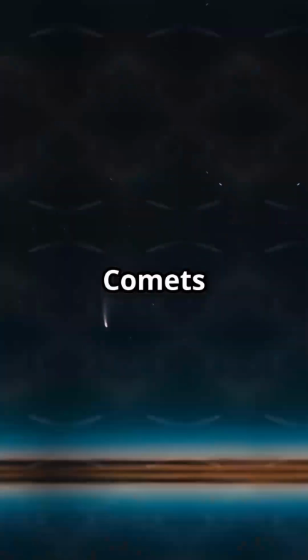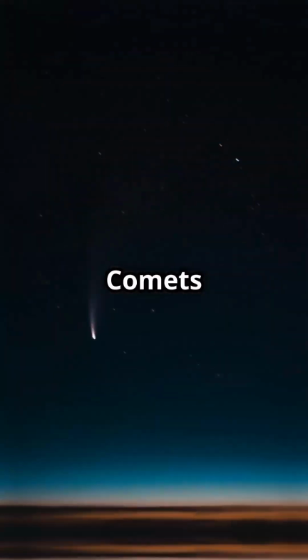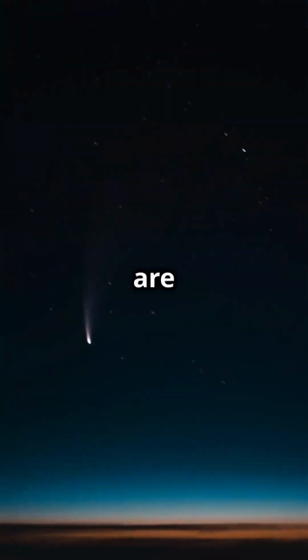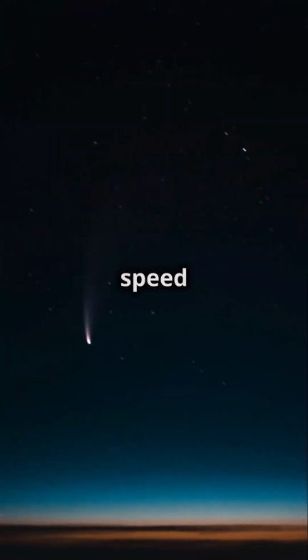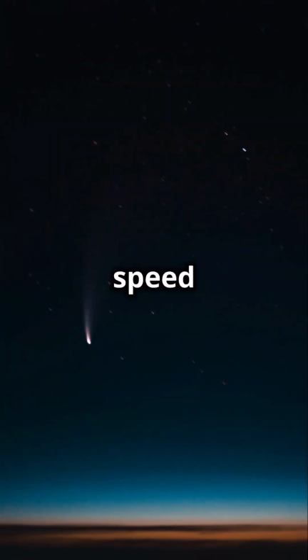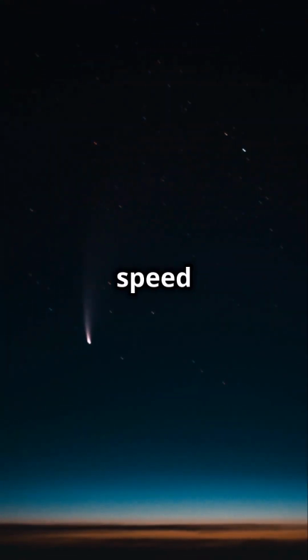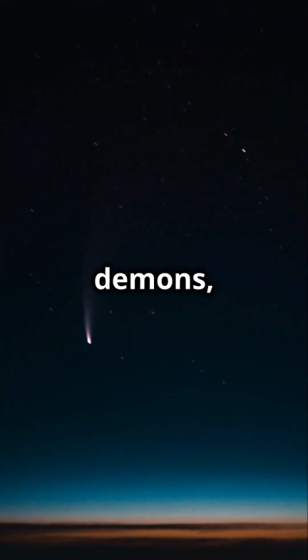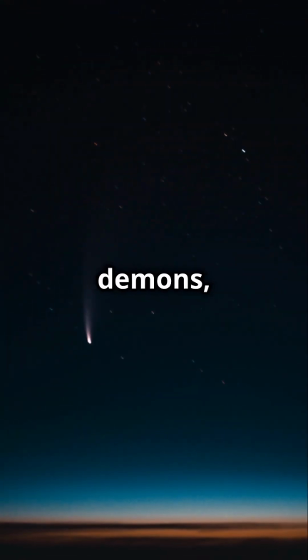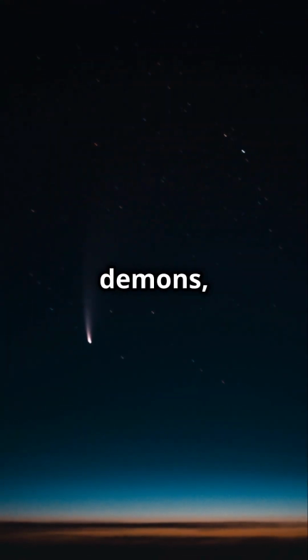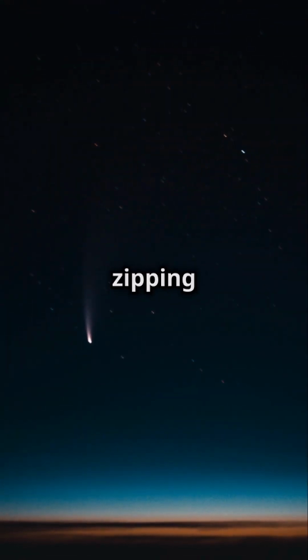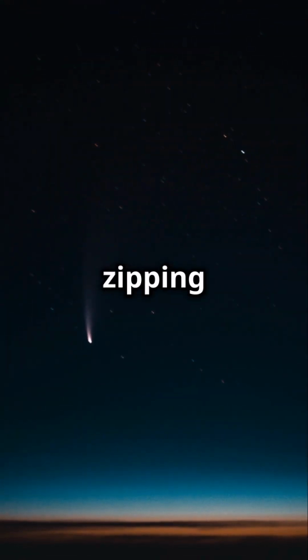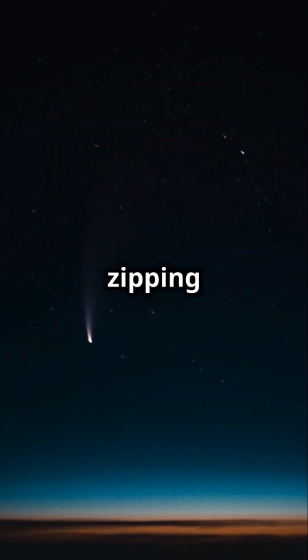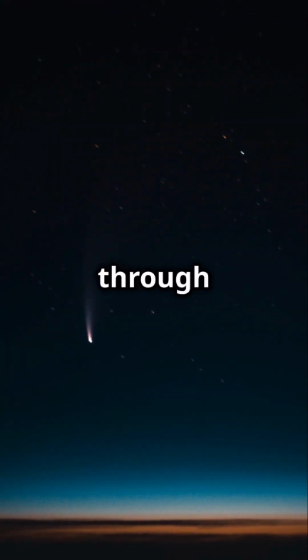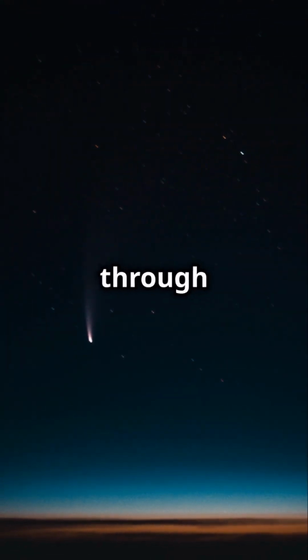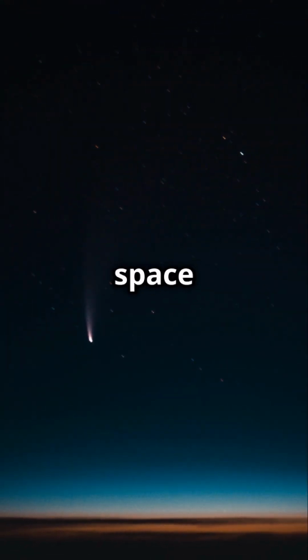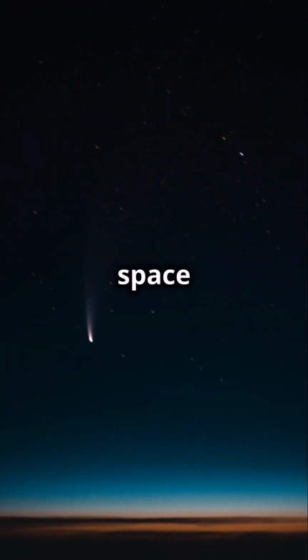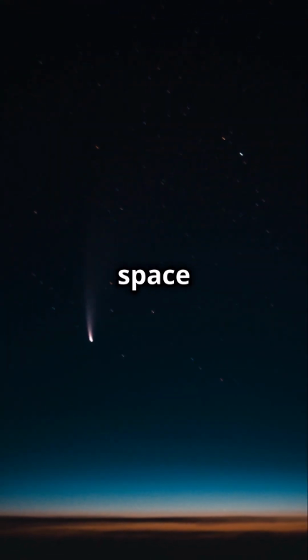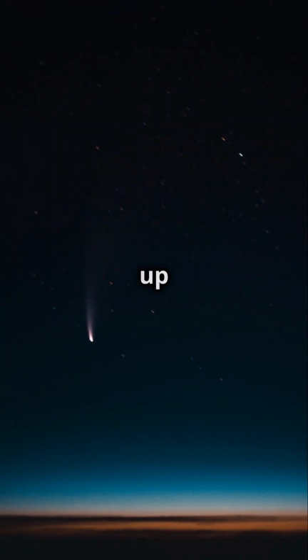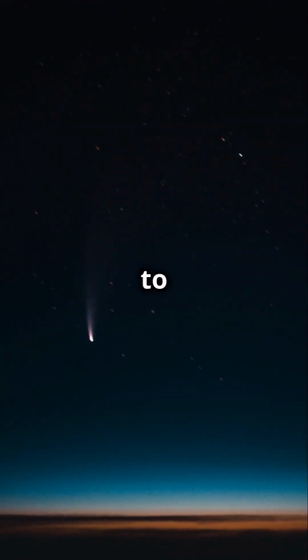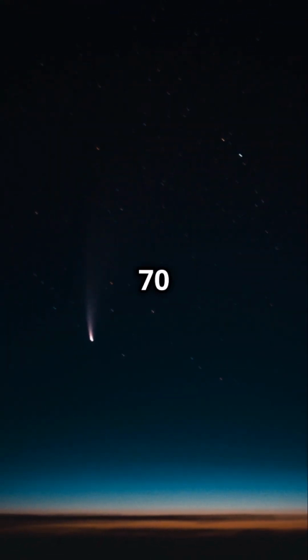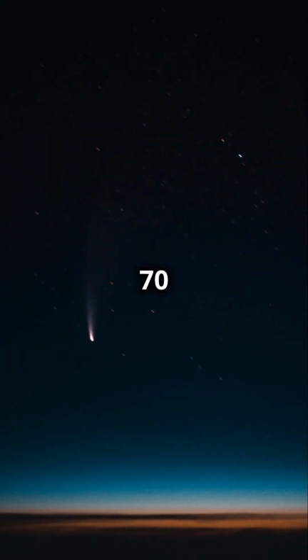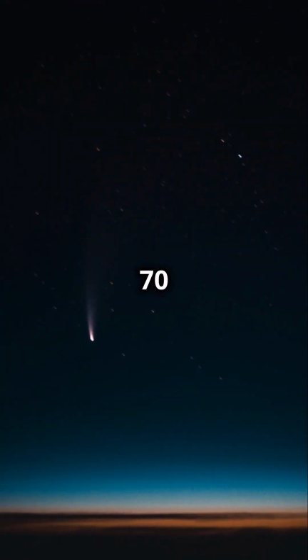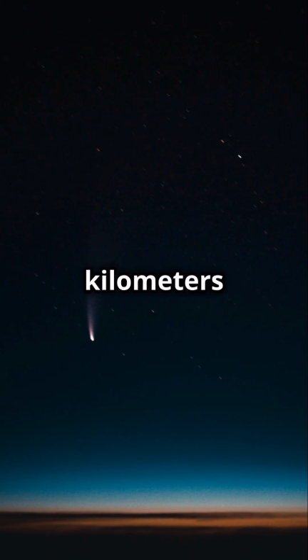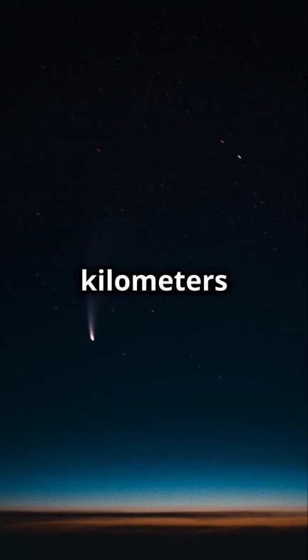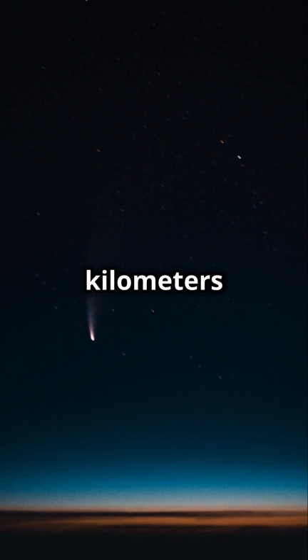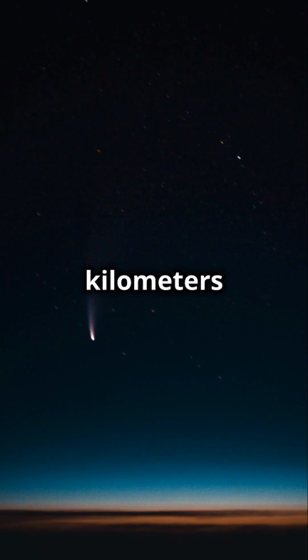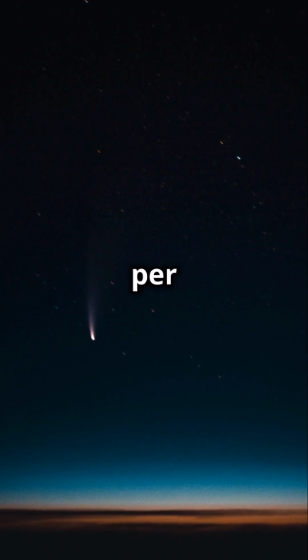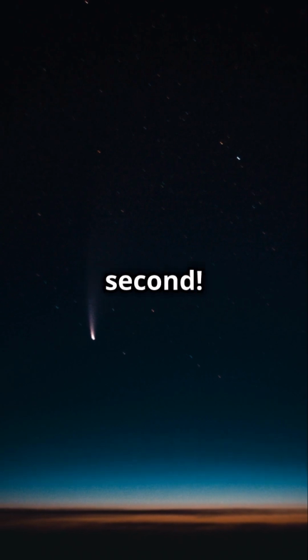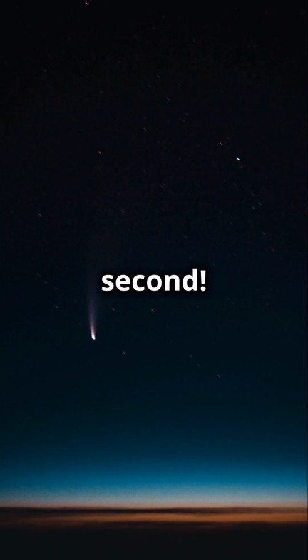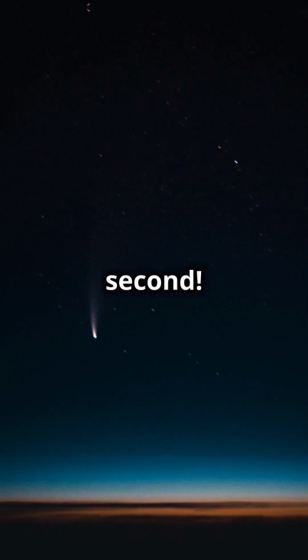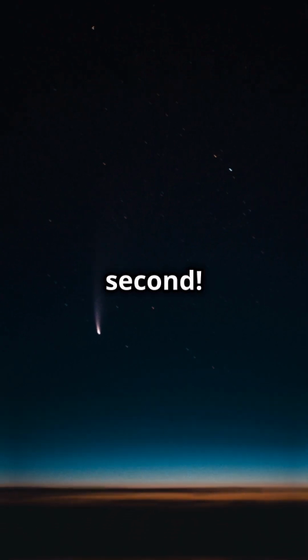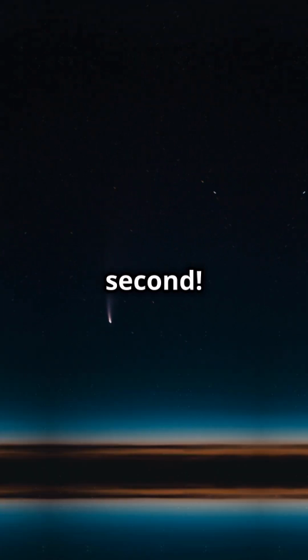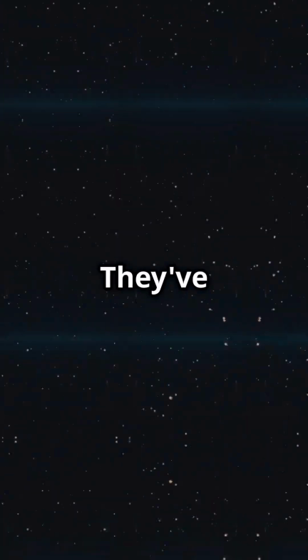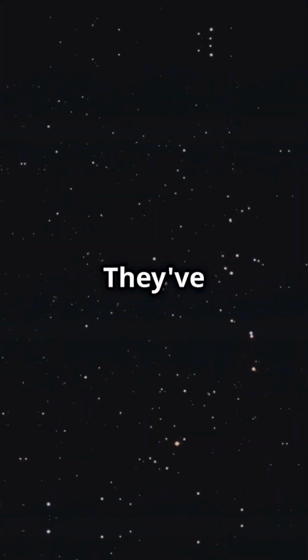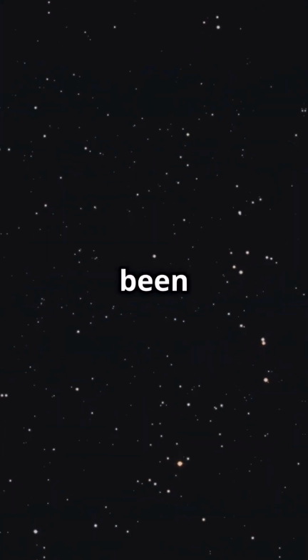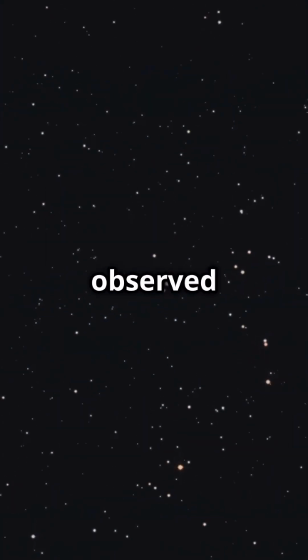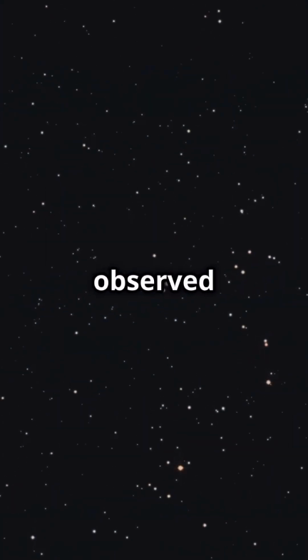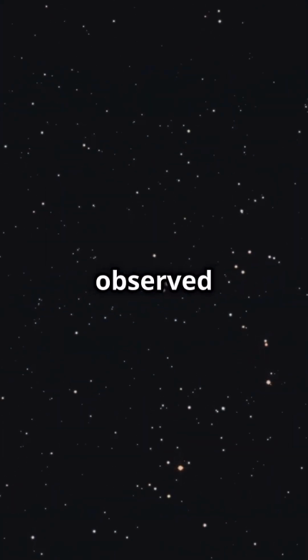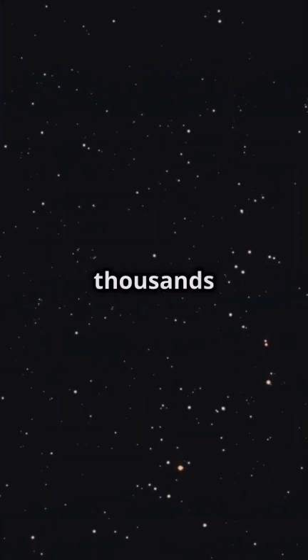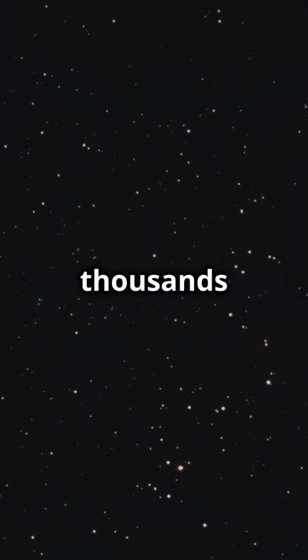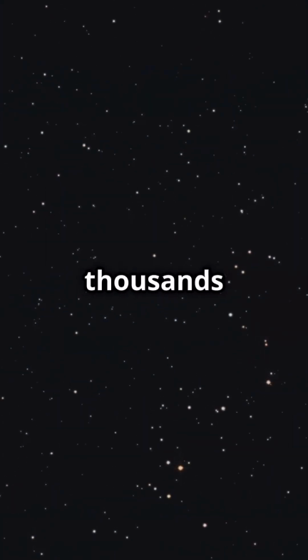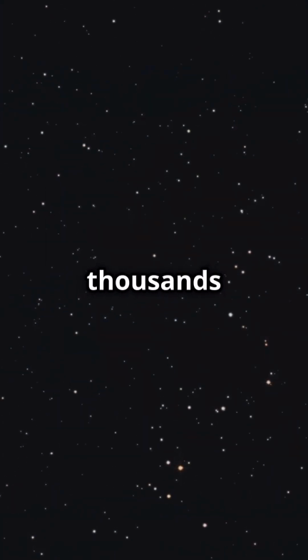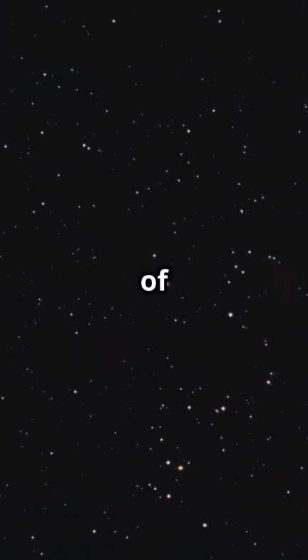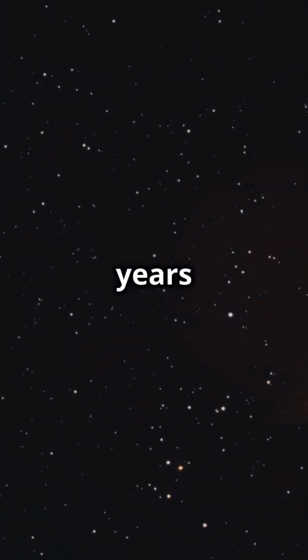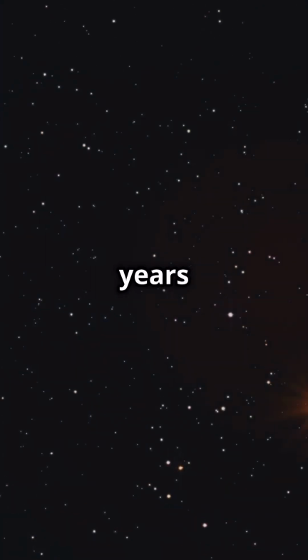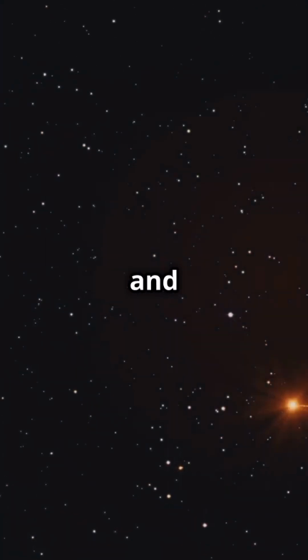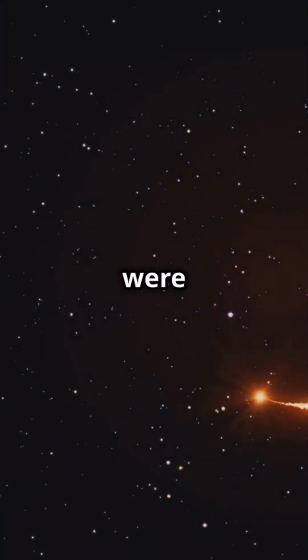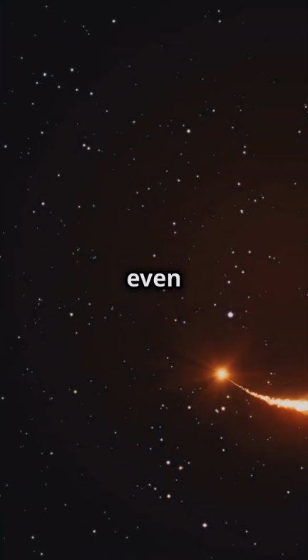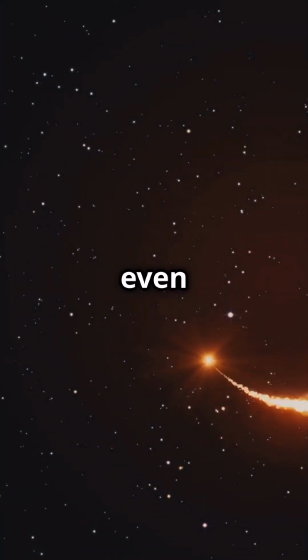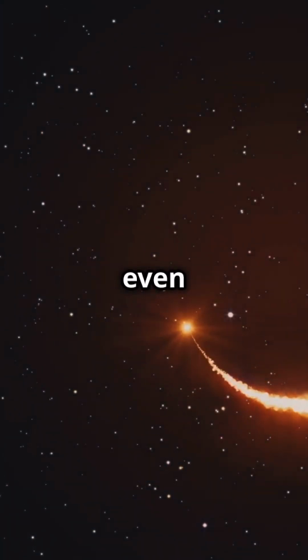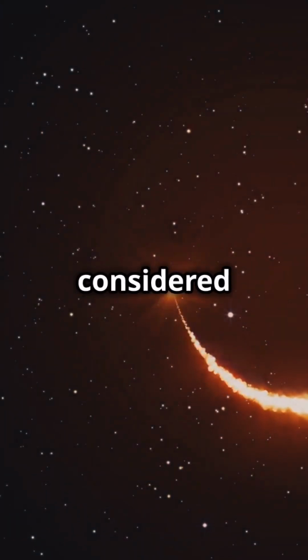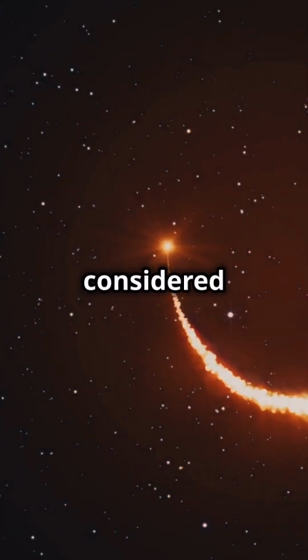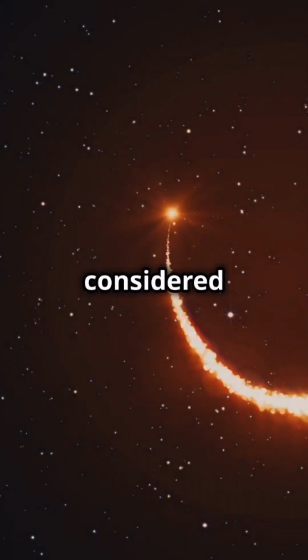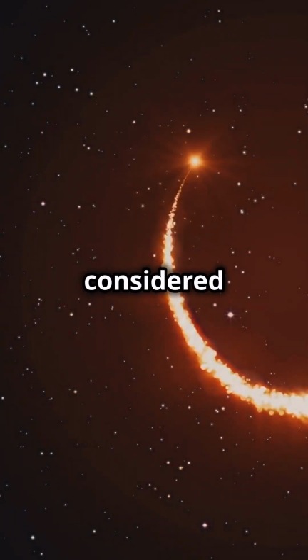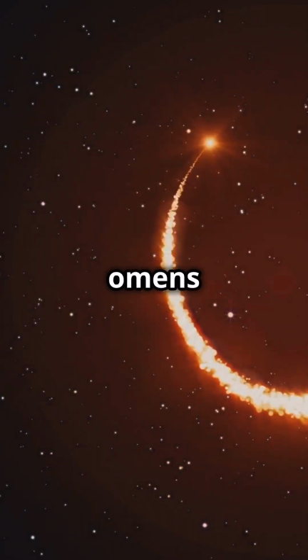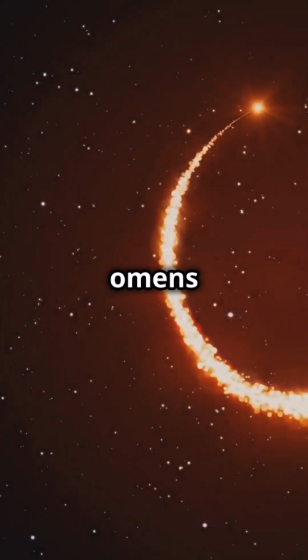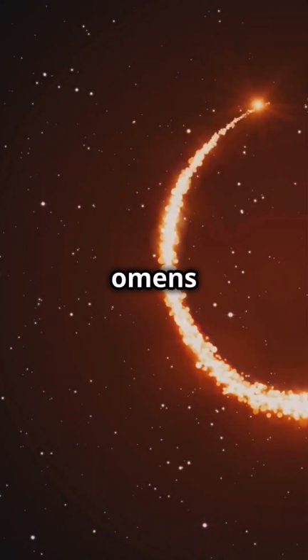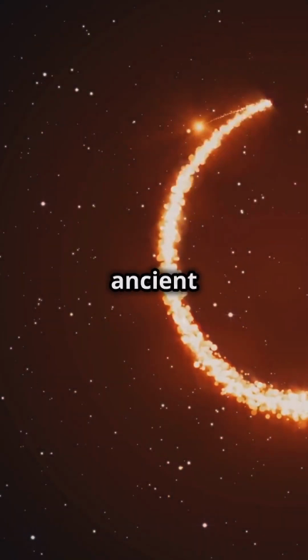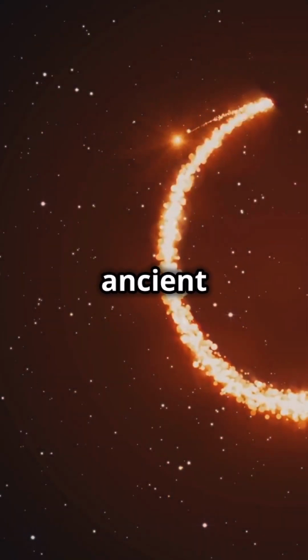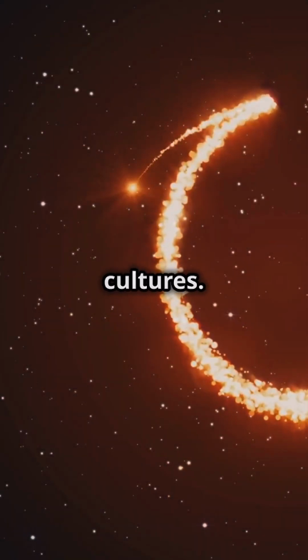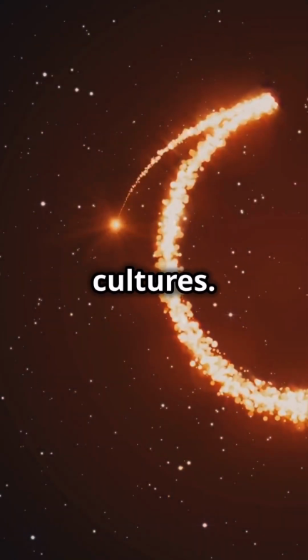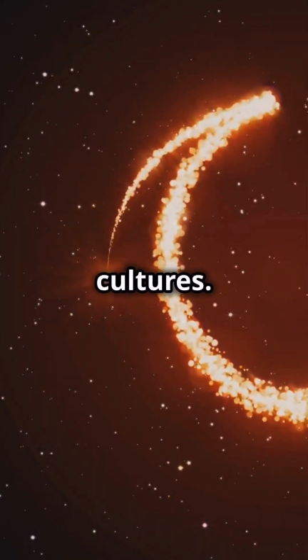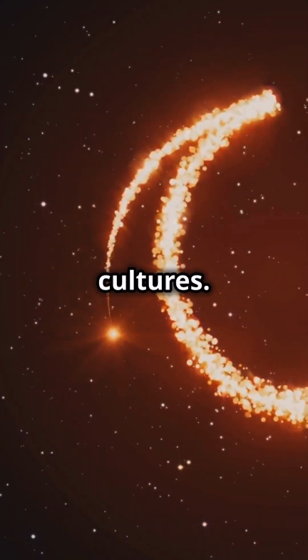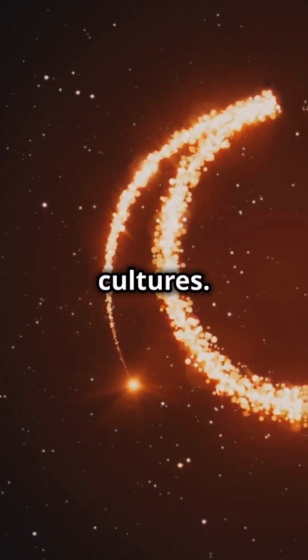Comets are speed demons, zipping through space at up to 70 kilometers per second. They've been observed for thousands of years and were even considered omens in ancient cultures.